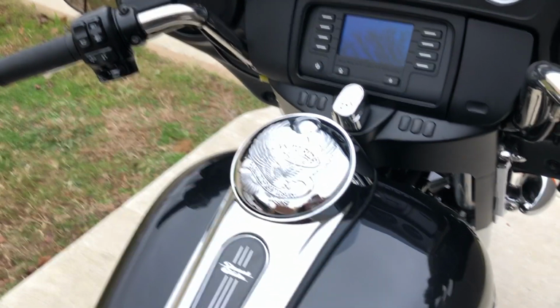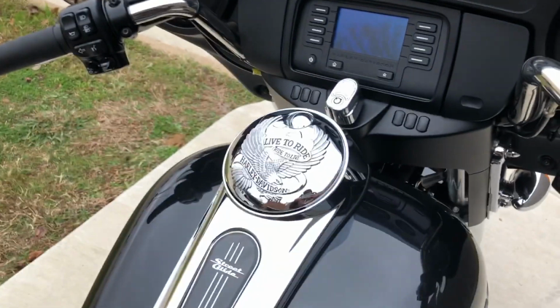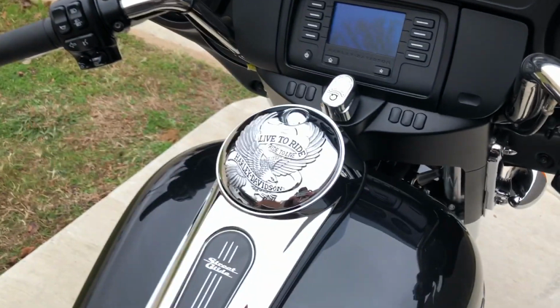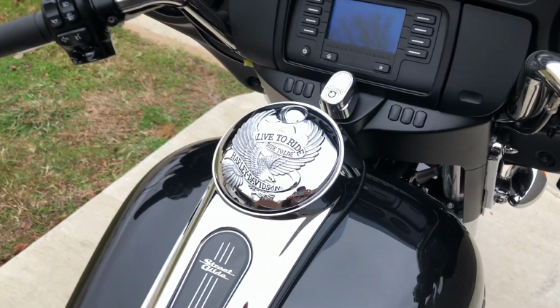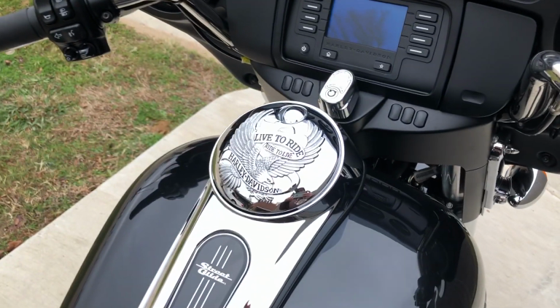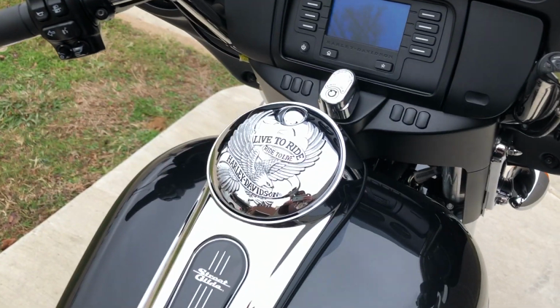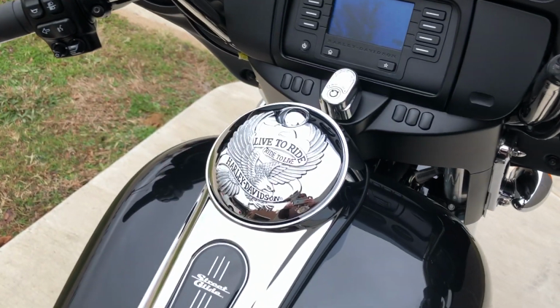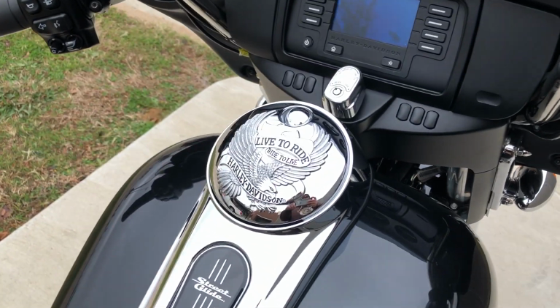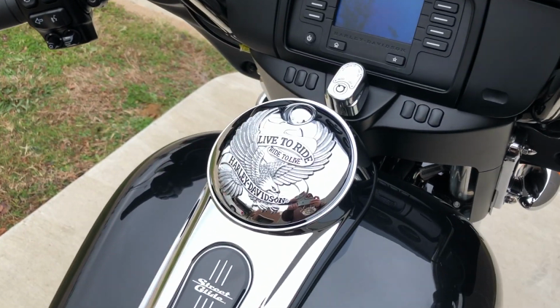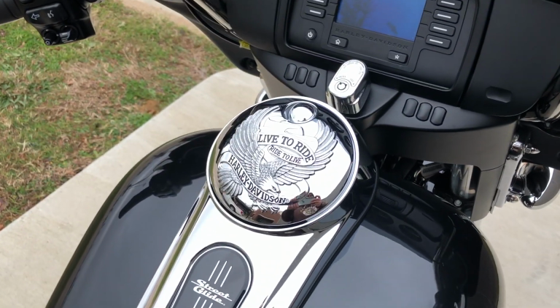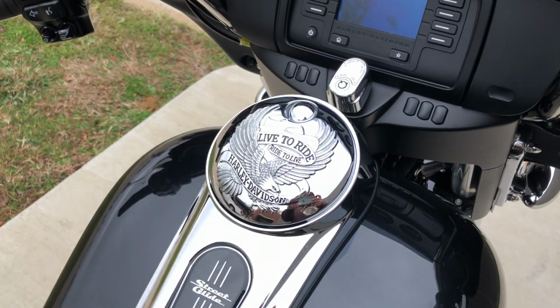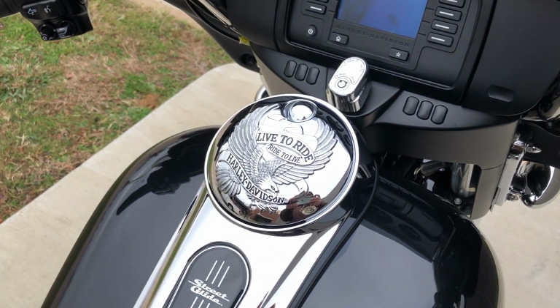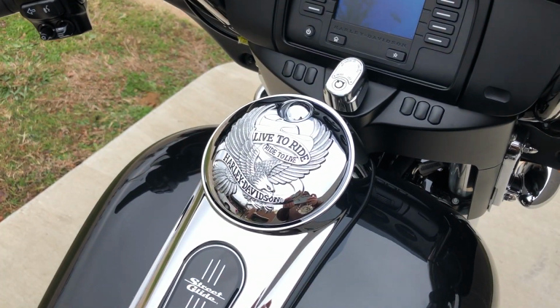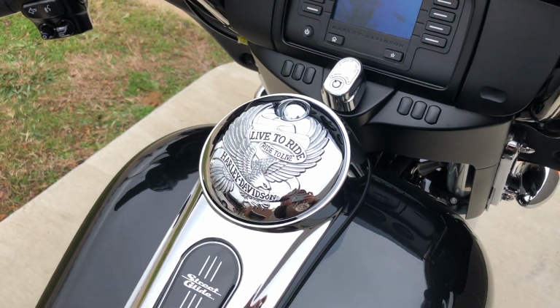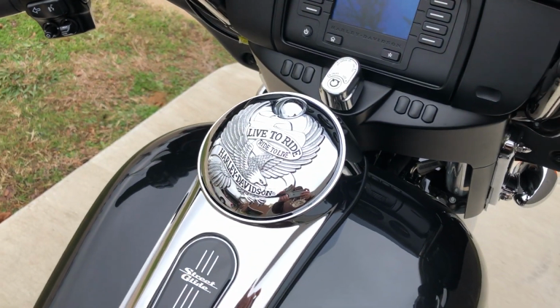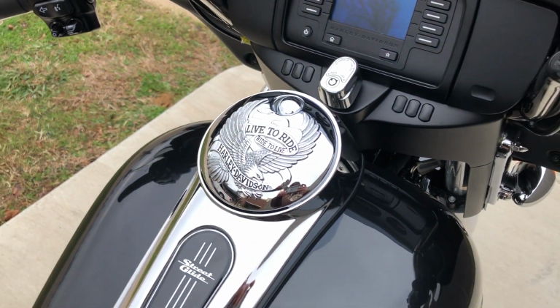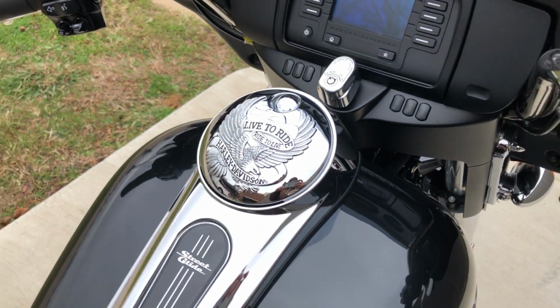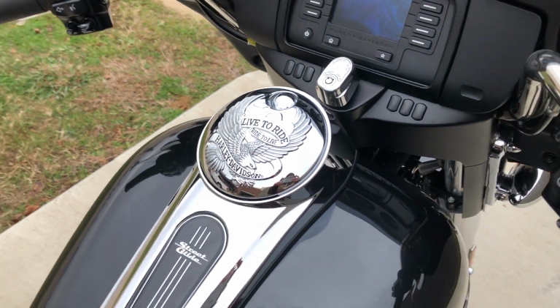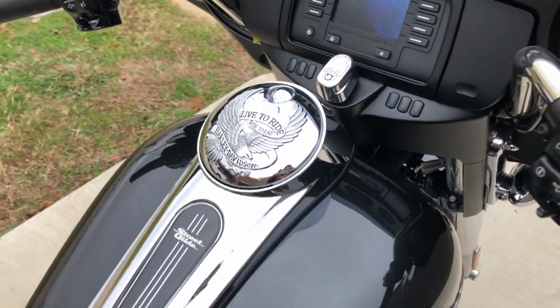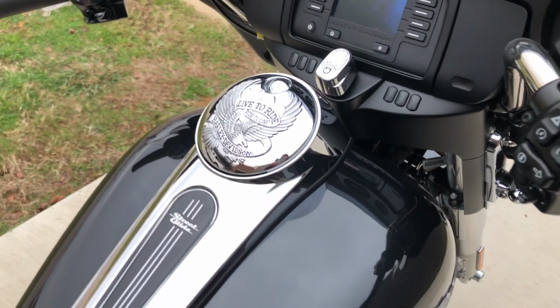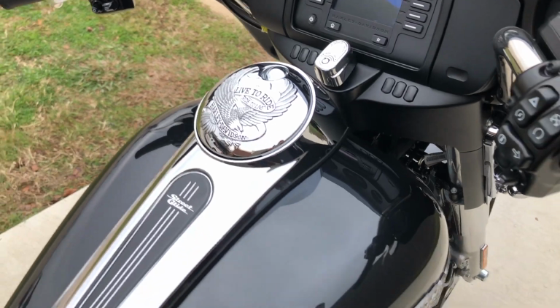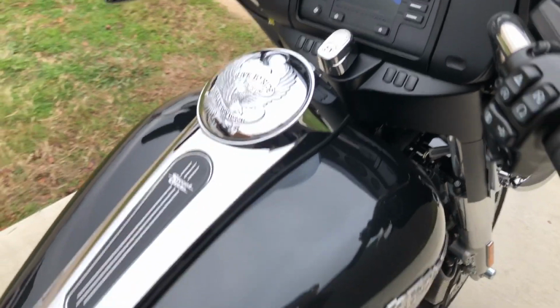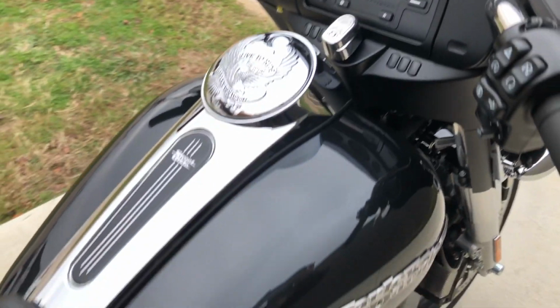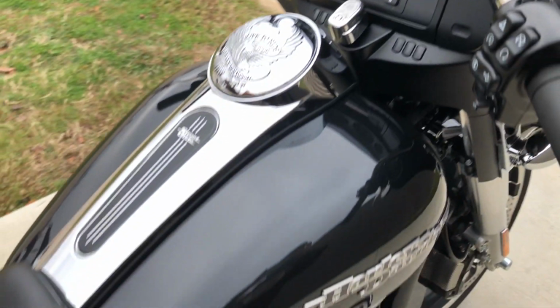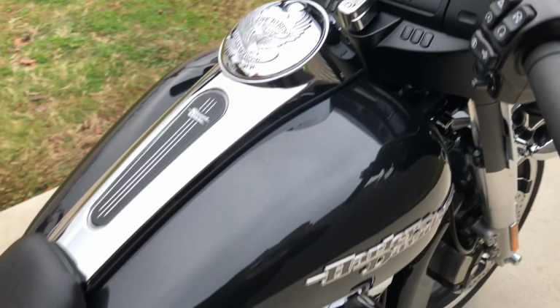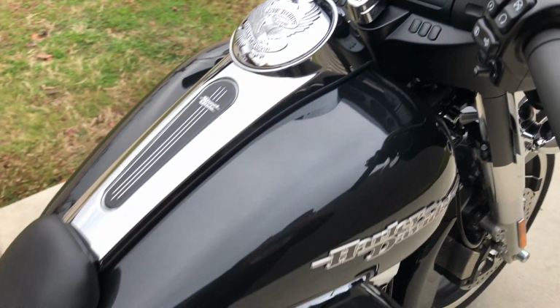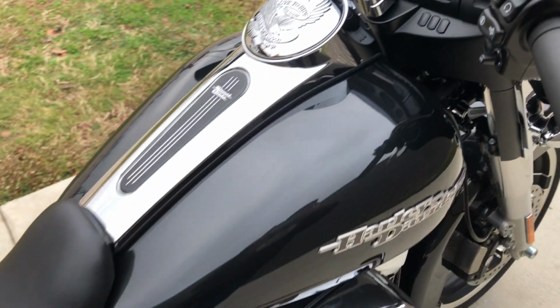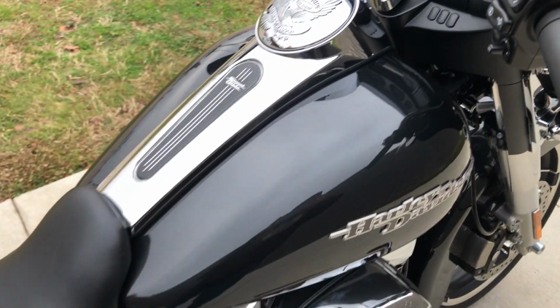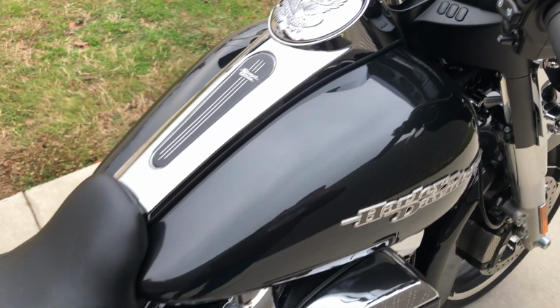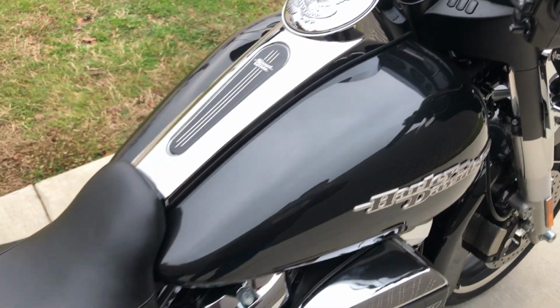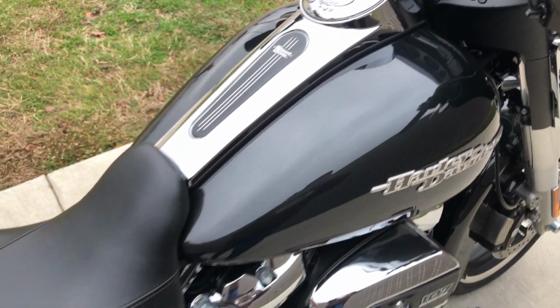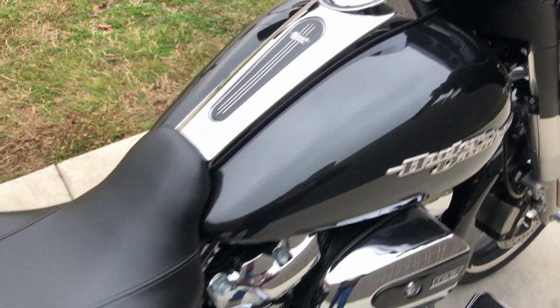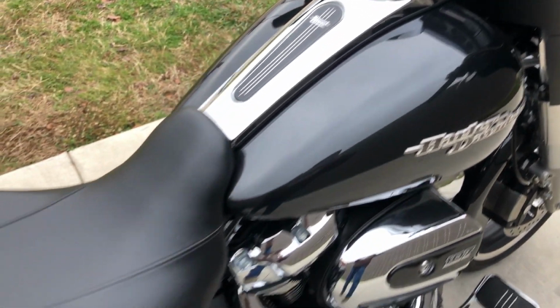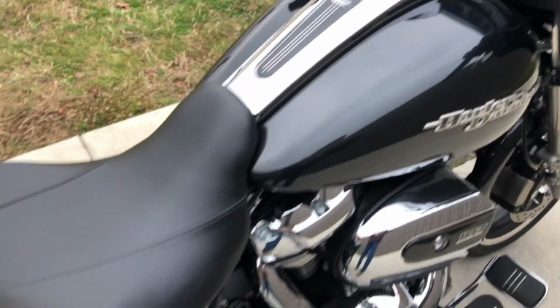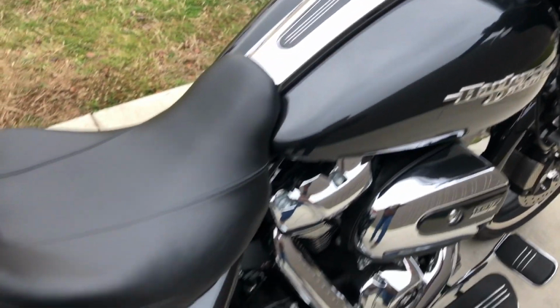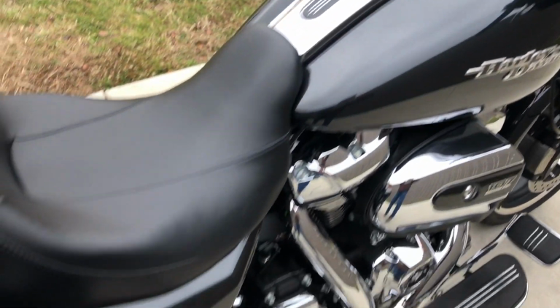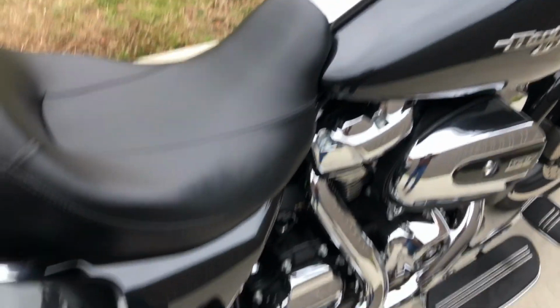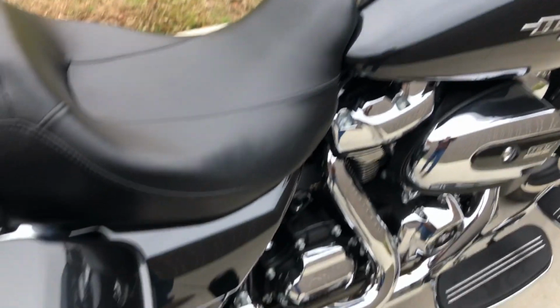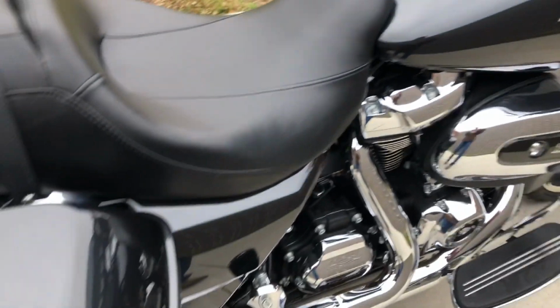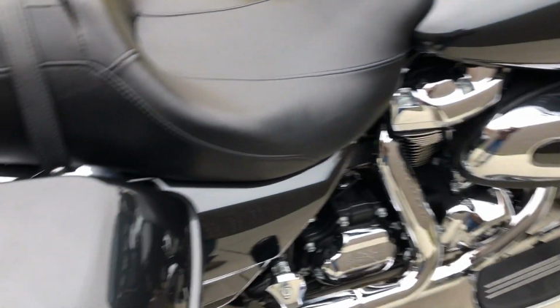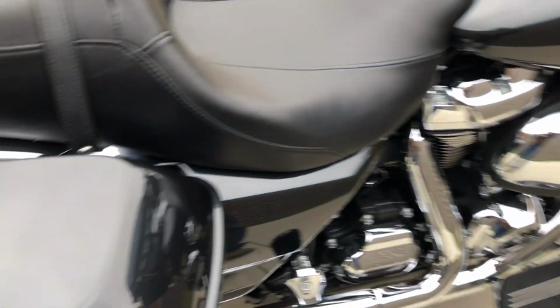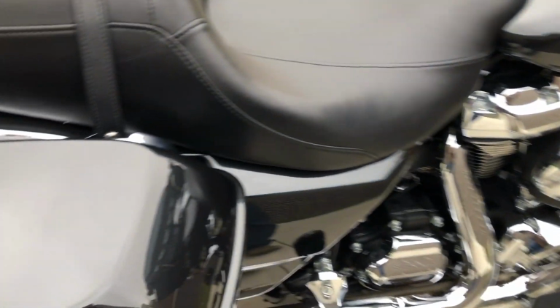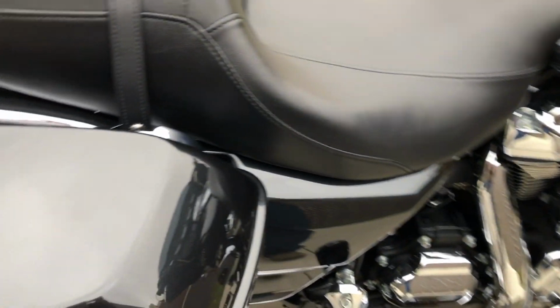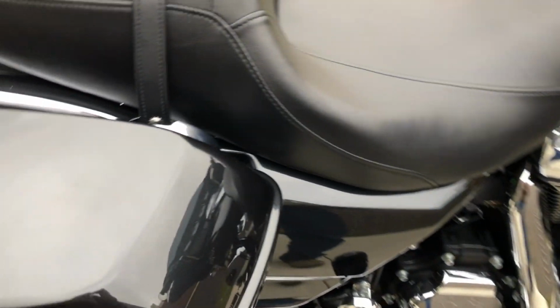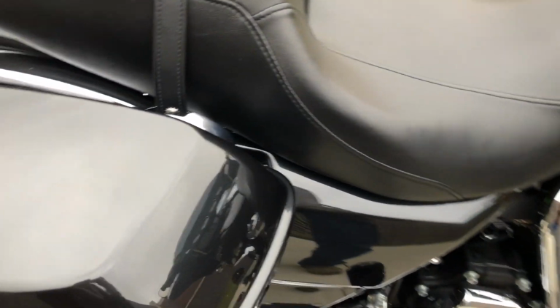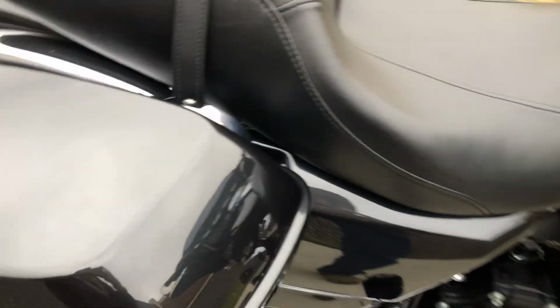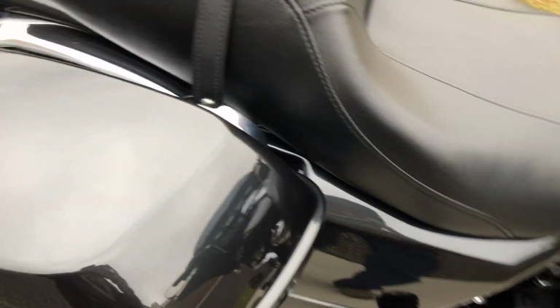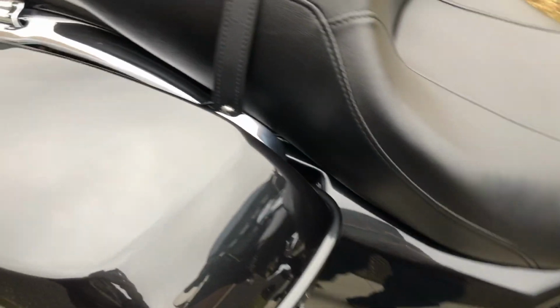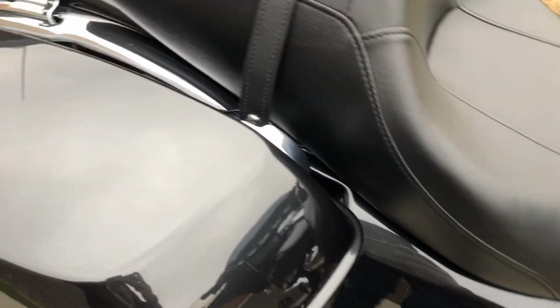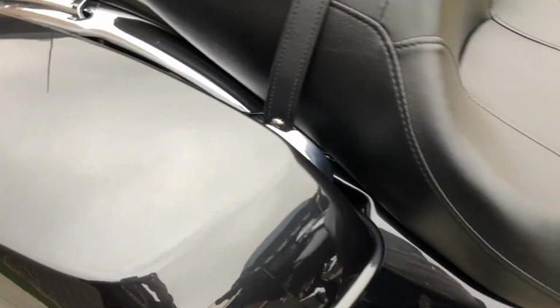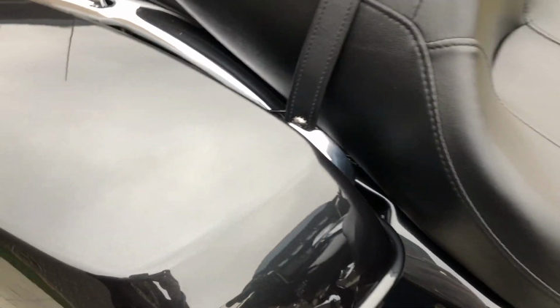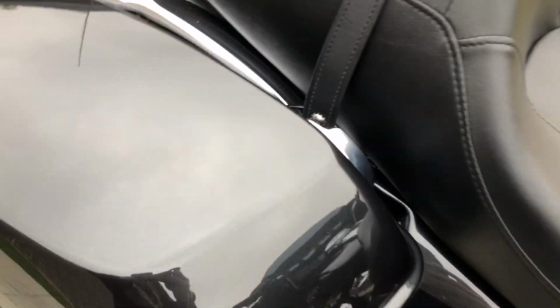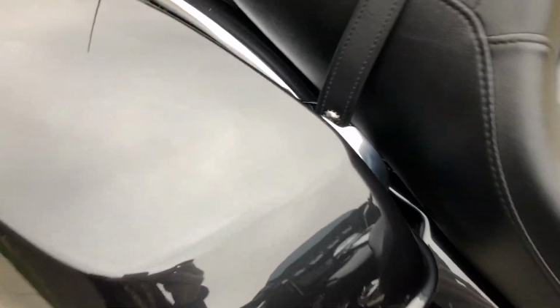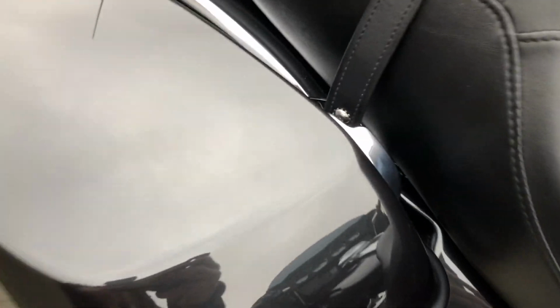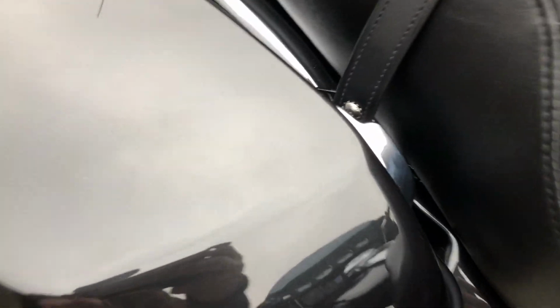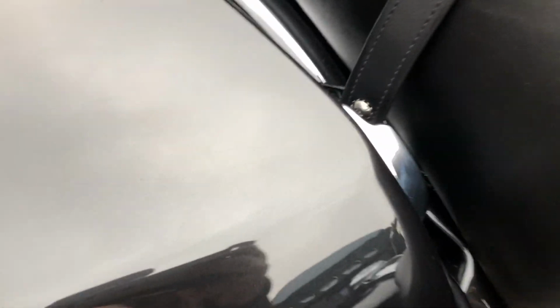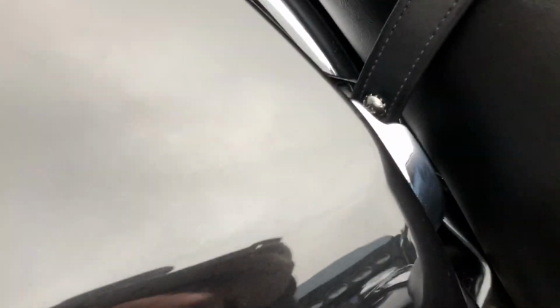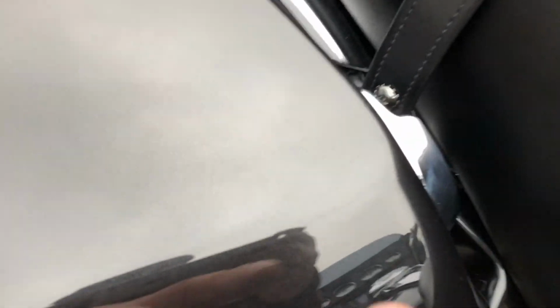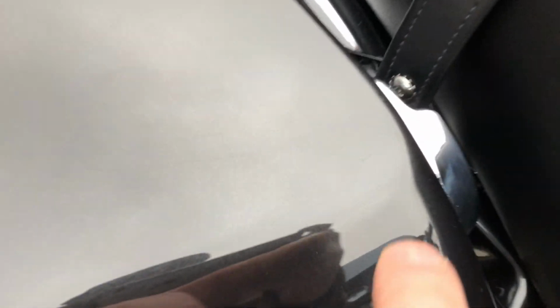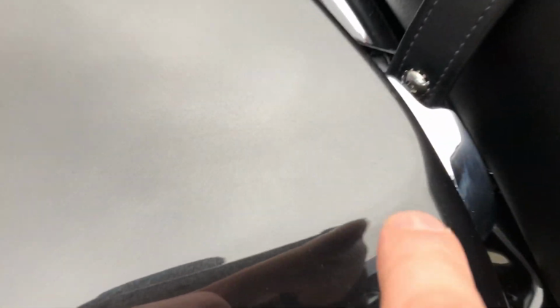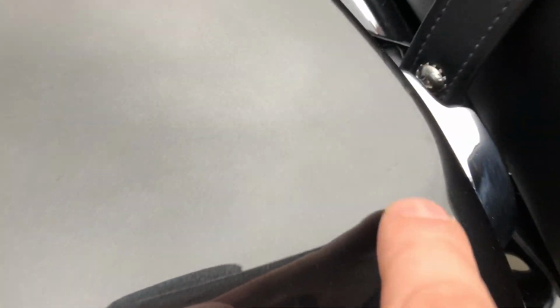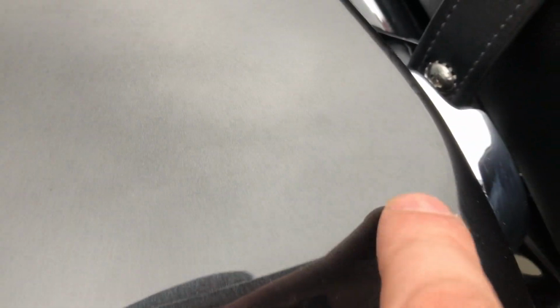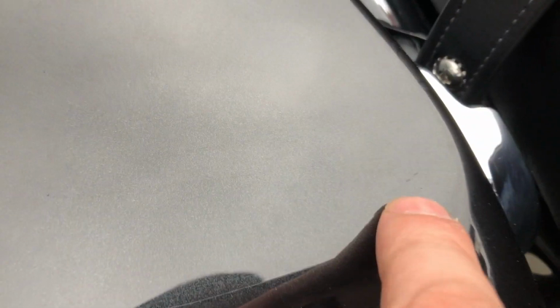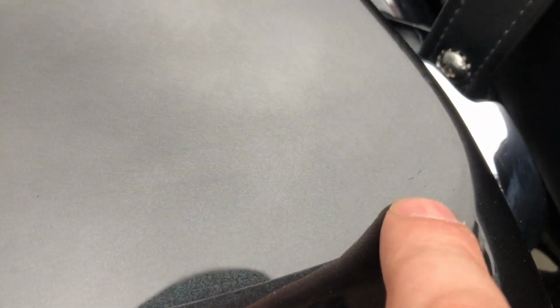It has the Harley gas cap cover, along with the one-touch saddlebag latches.